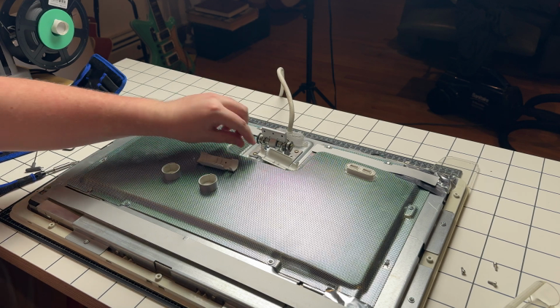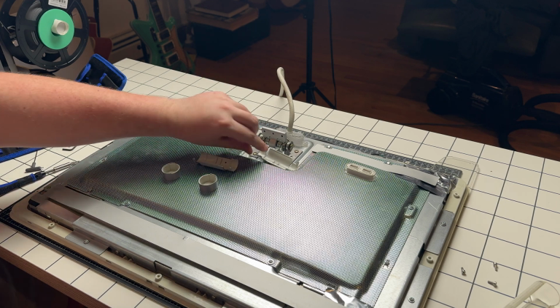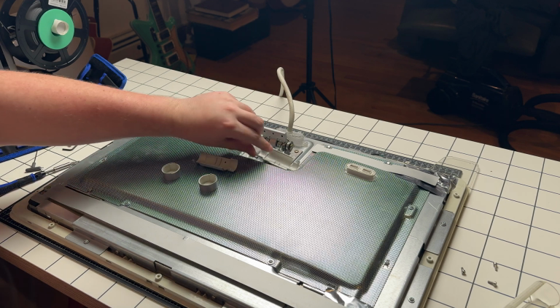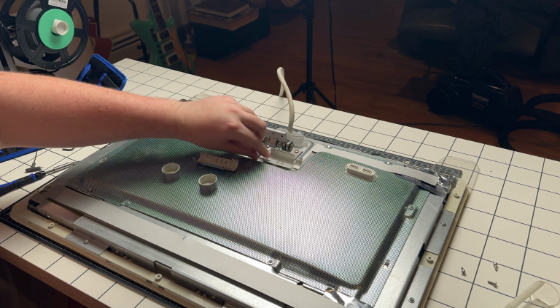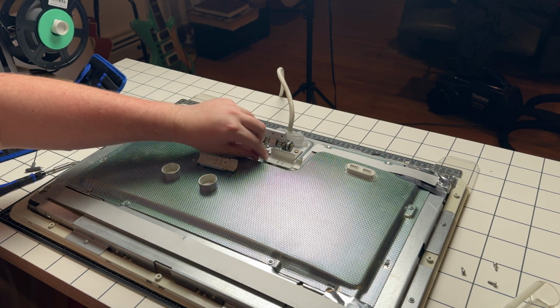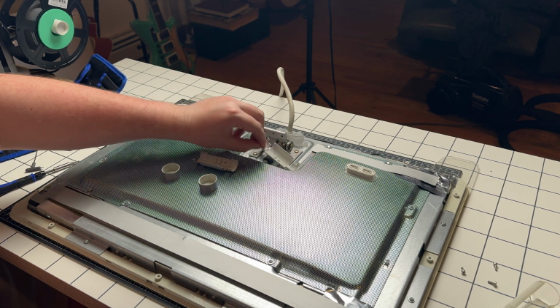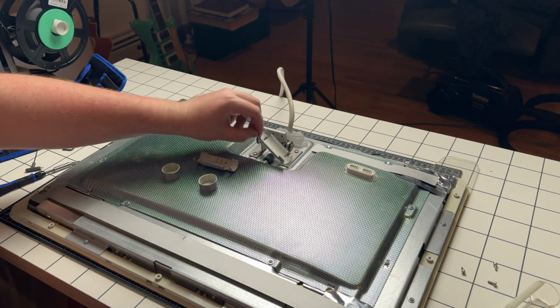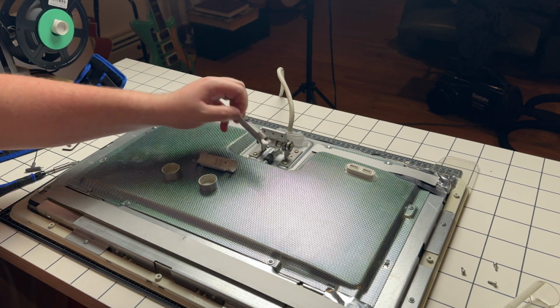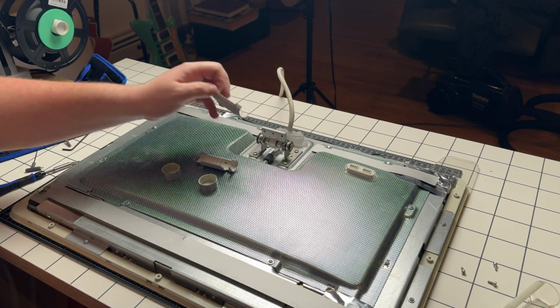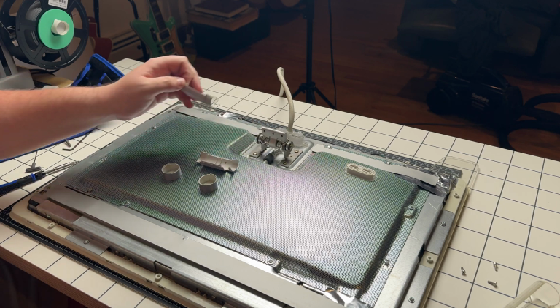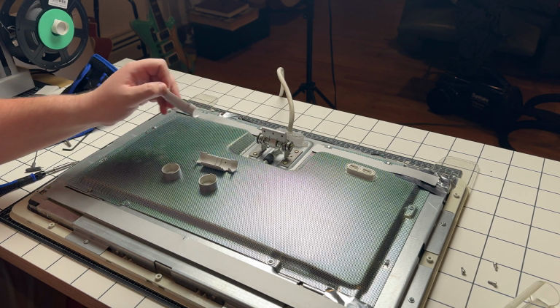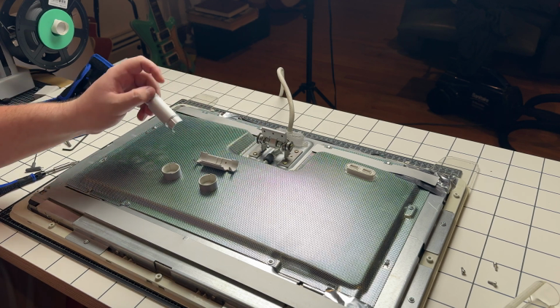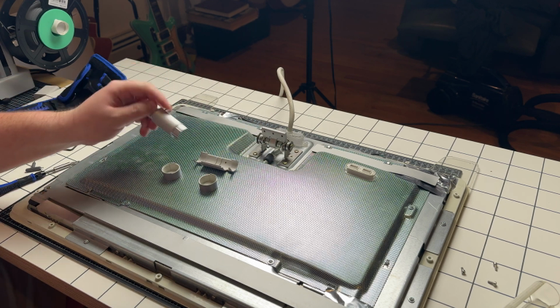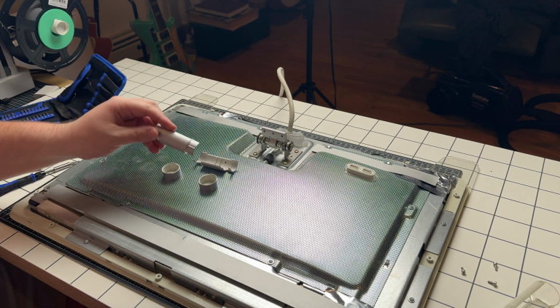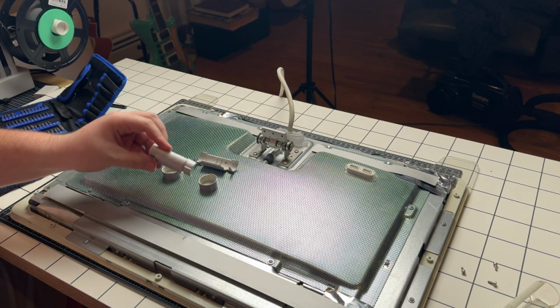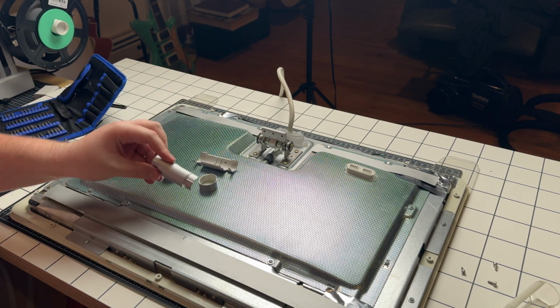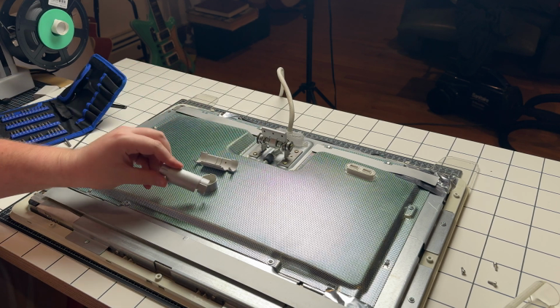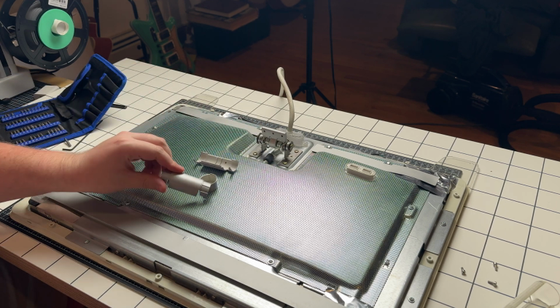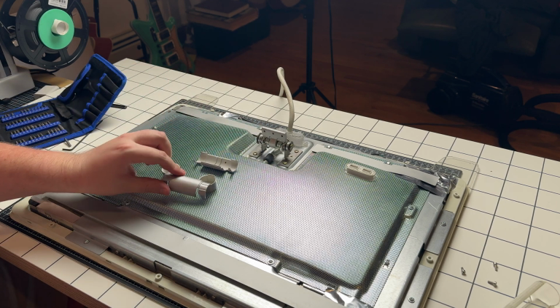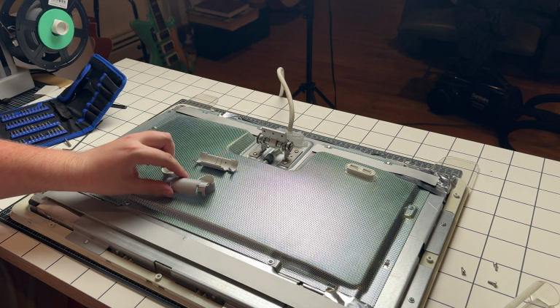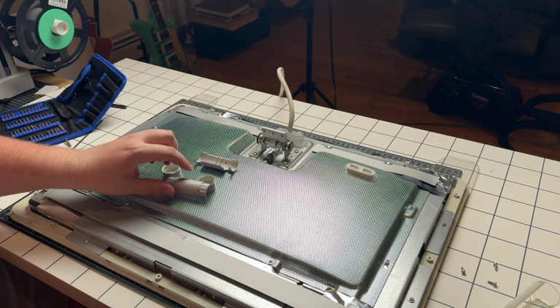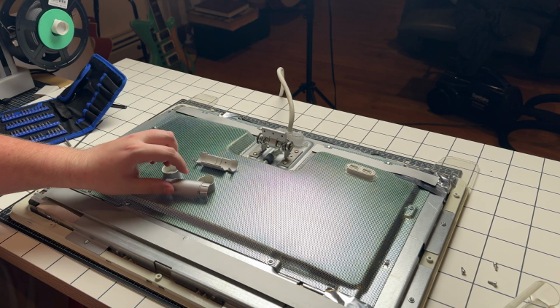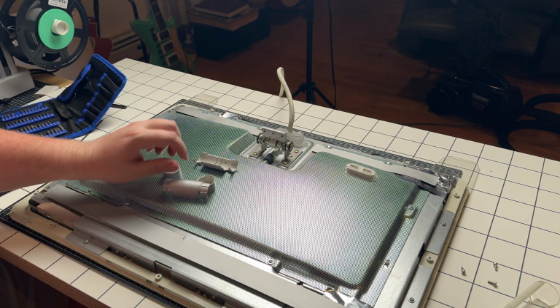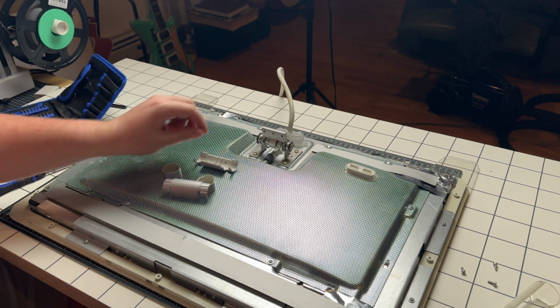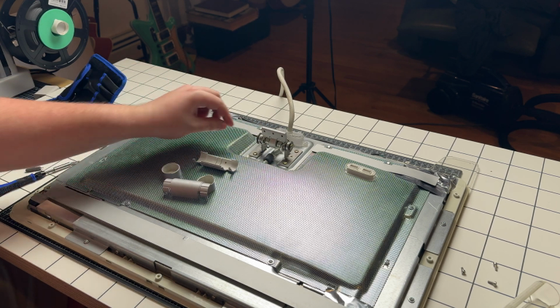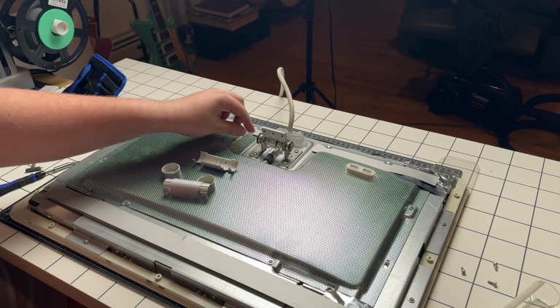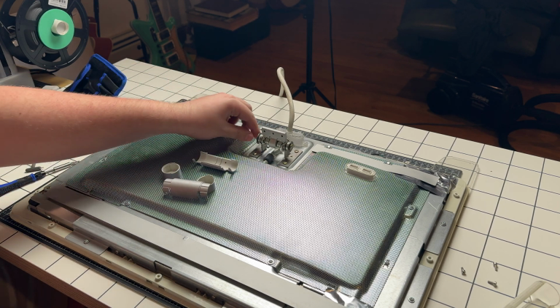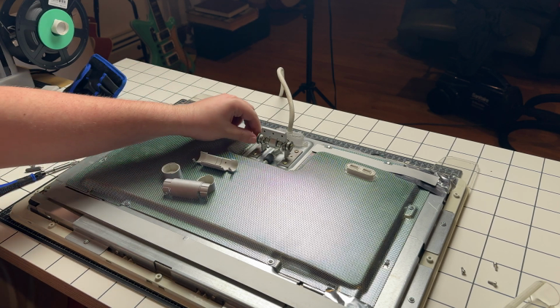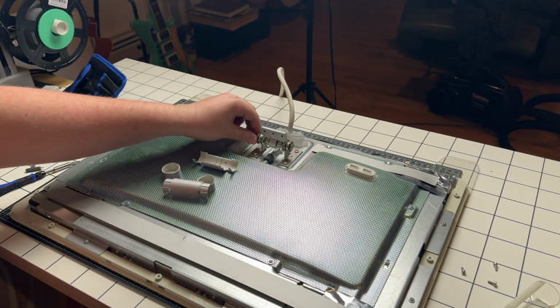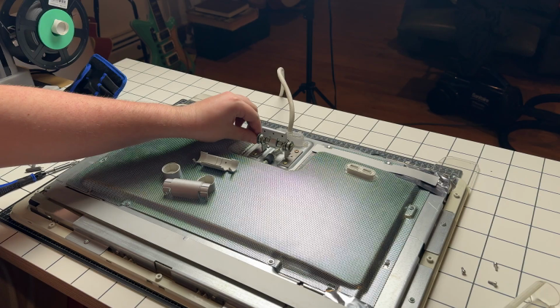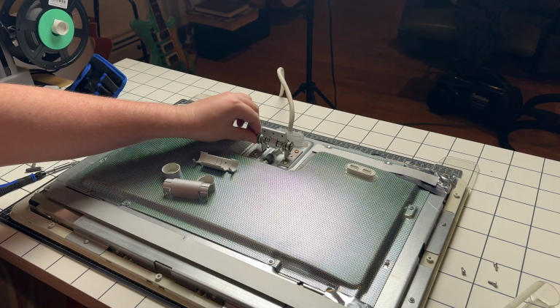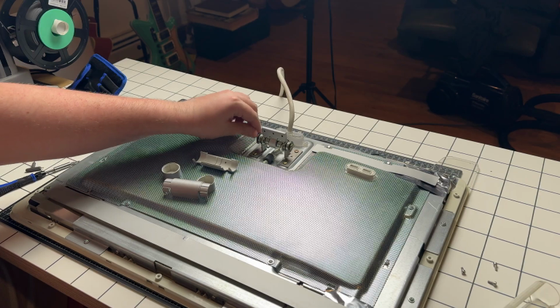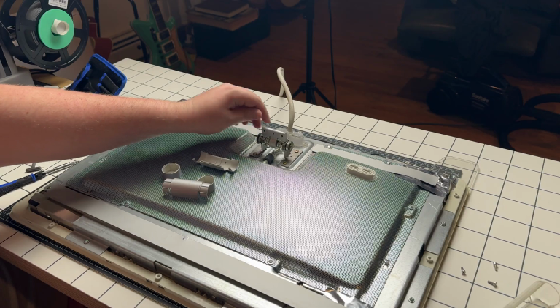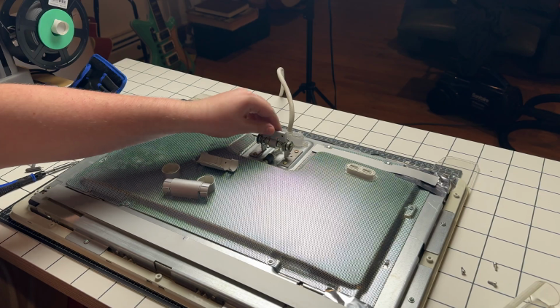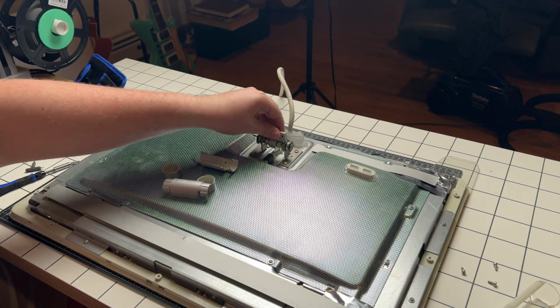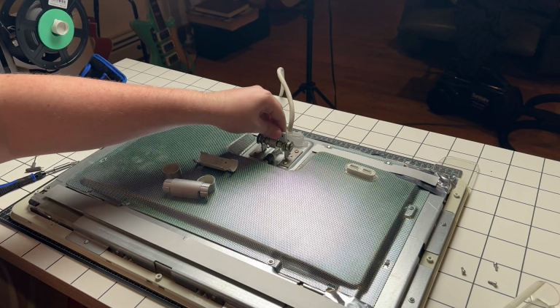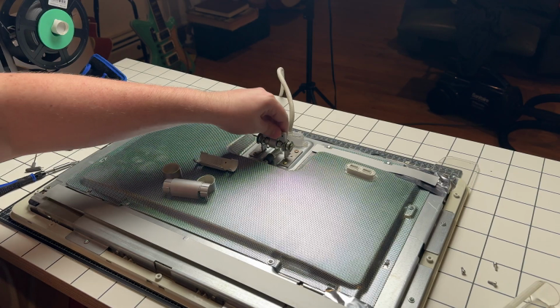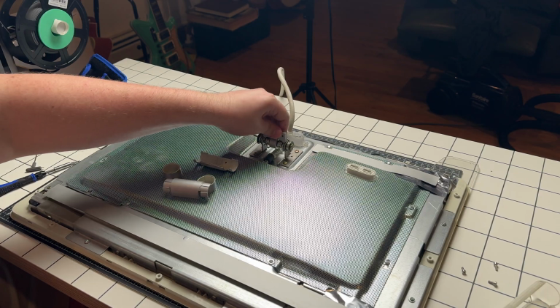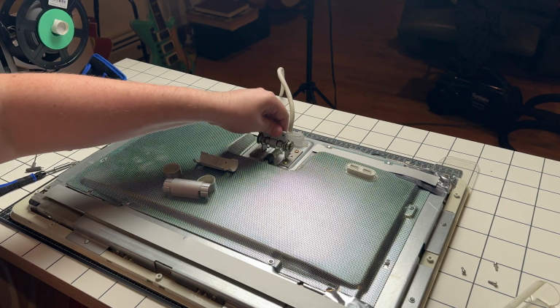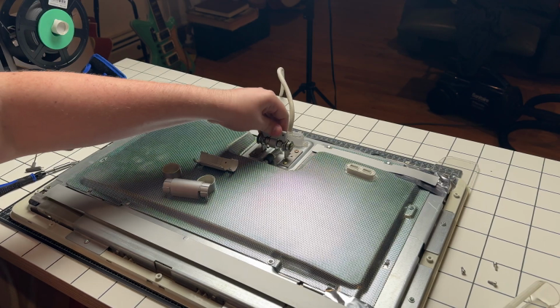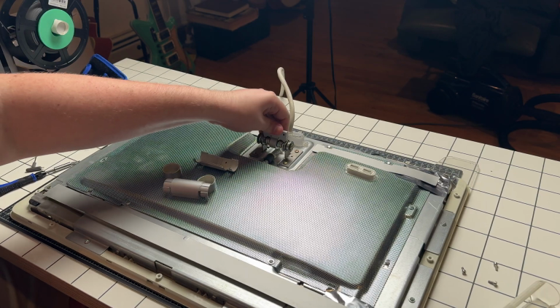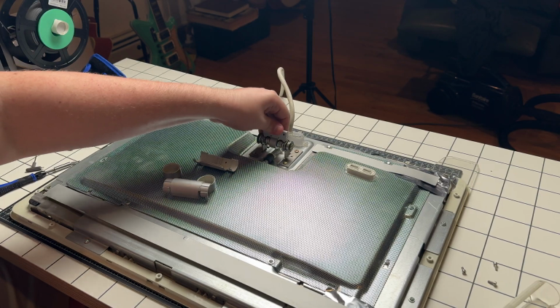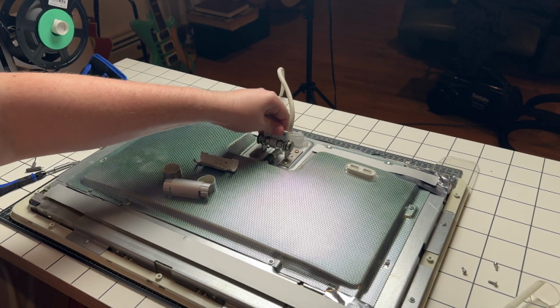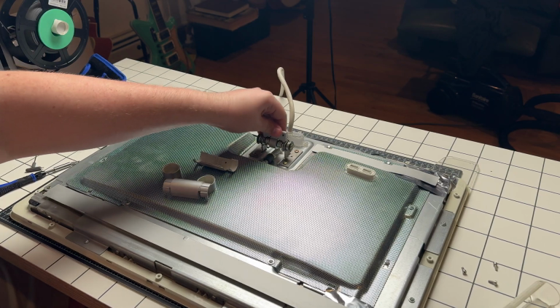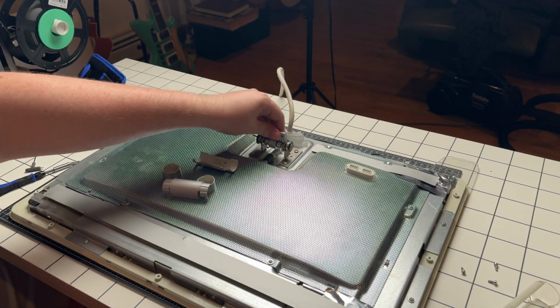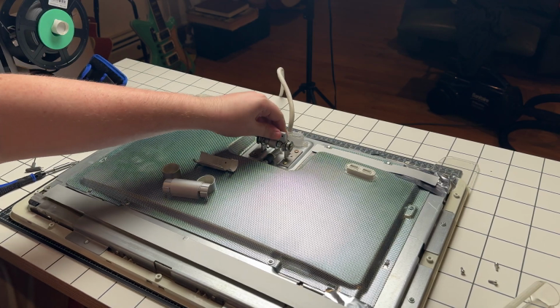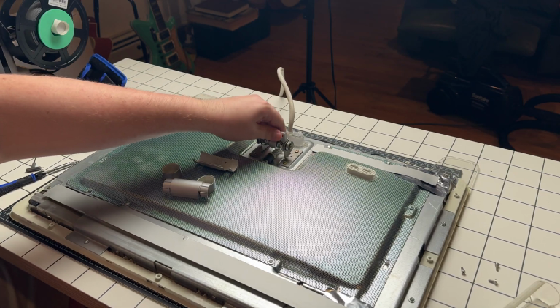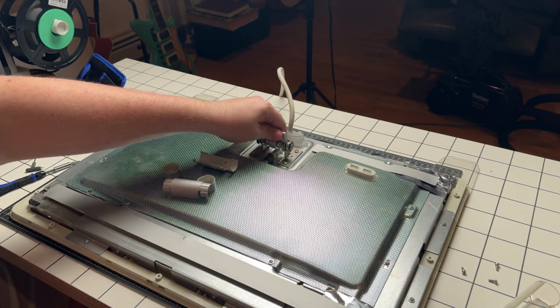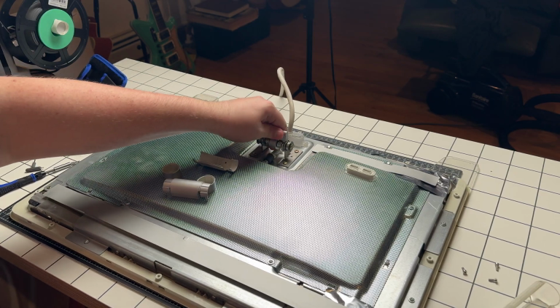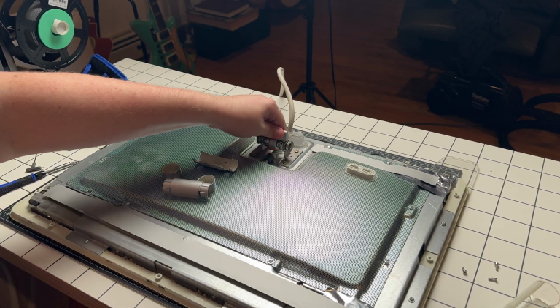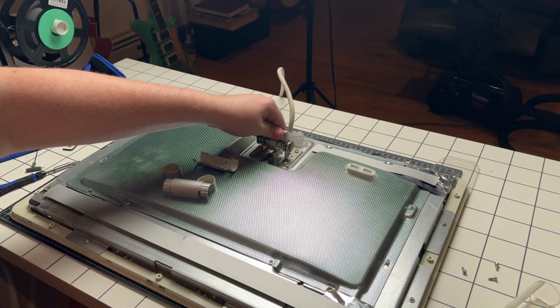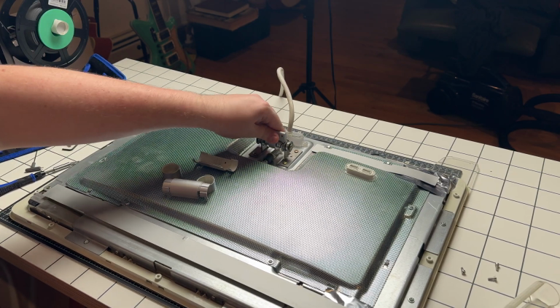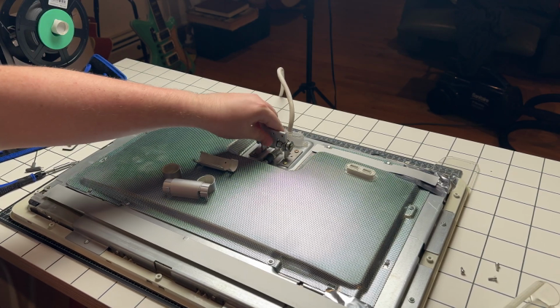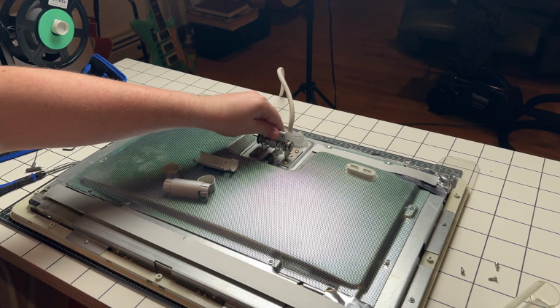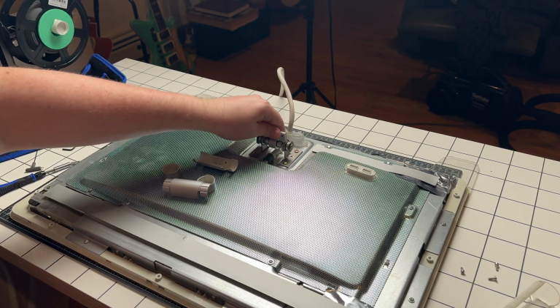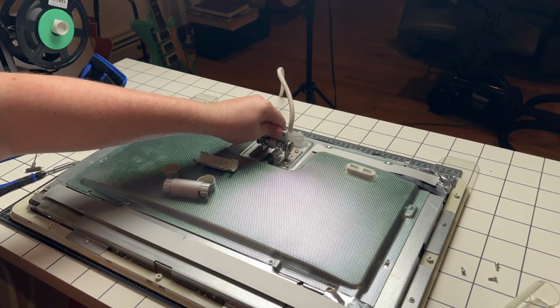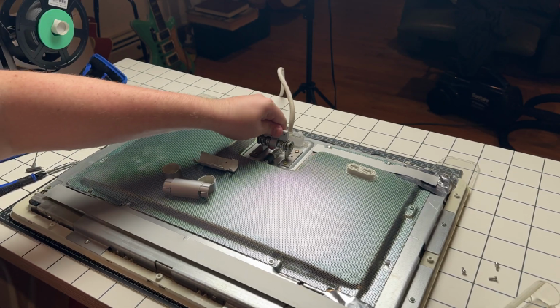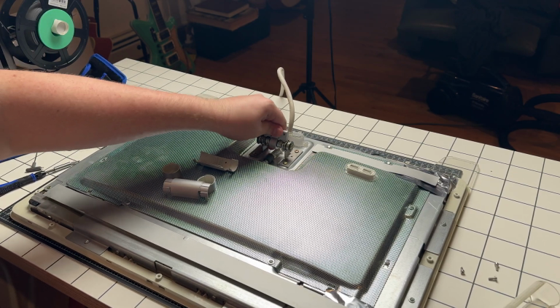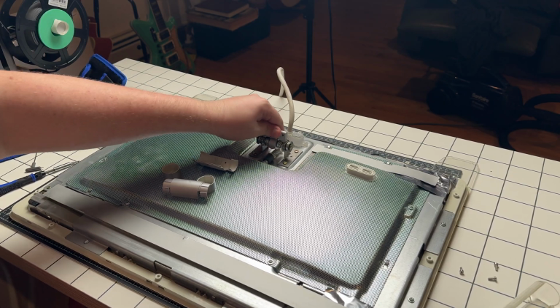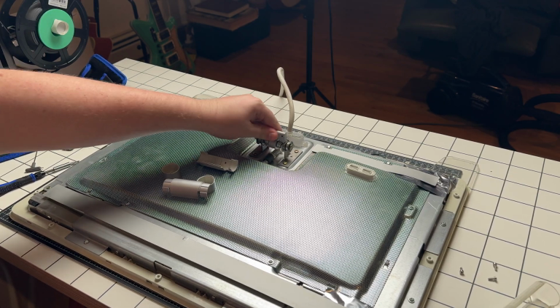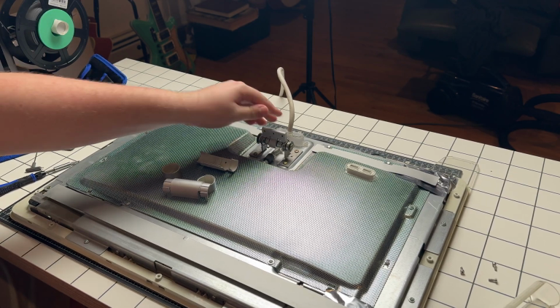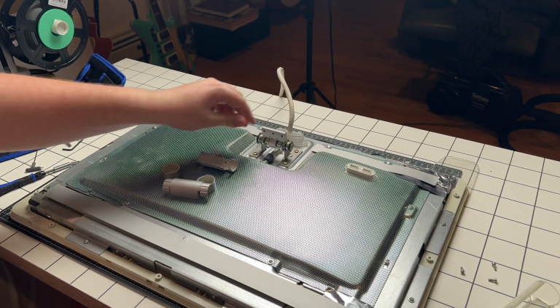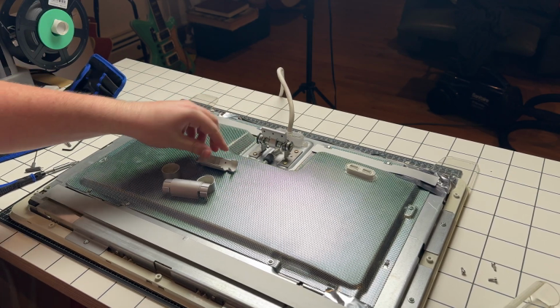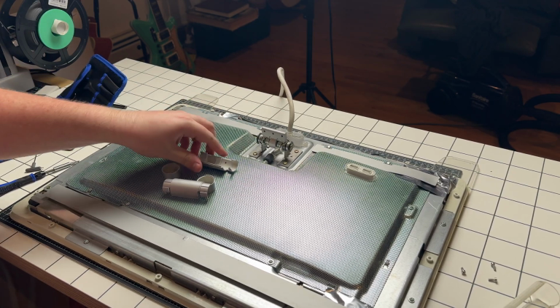Look at the spring mechanism — good lord. Apparently if you tighten these screws you can actually fix some of the floppiness issues these displays have.